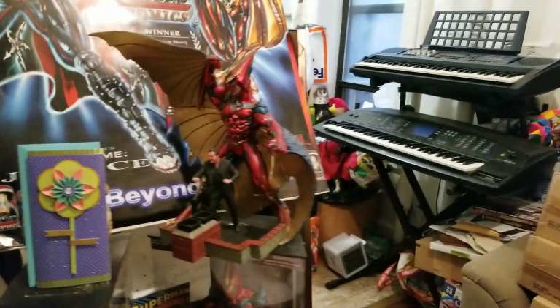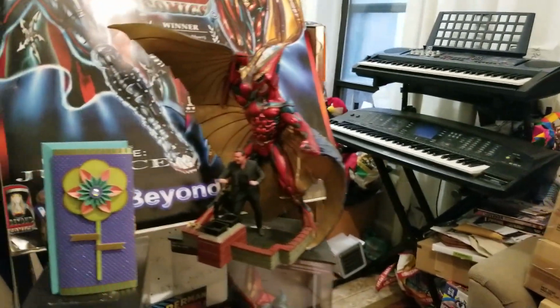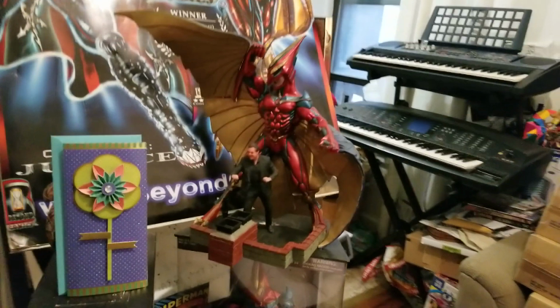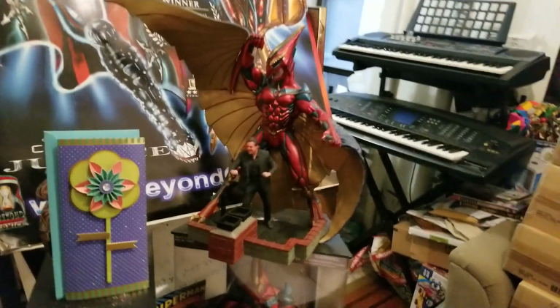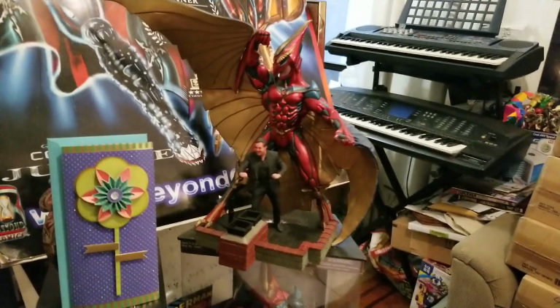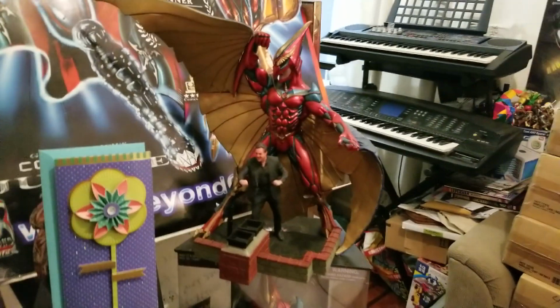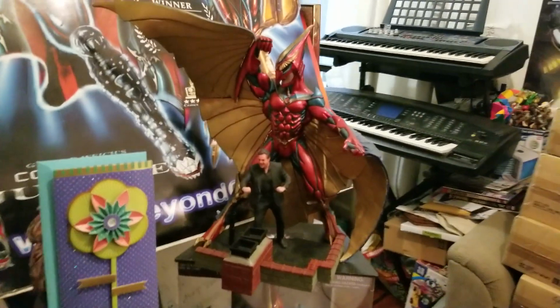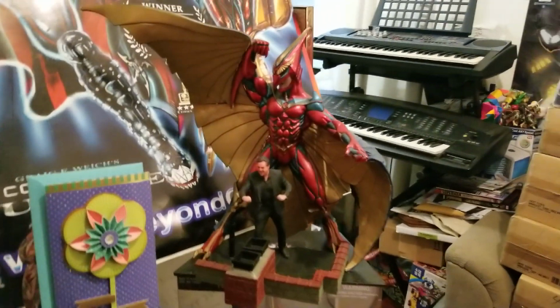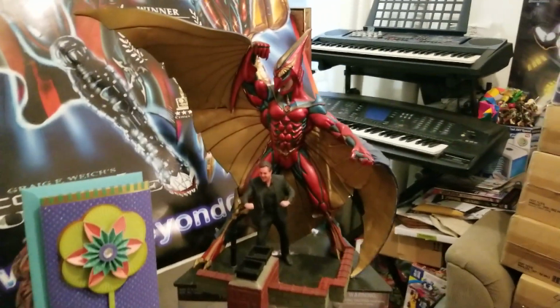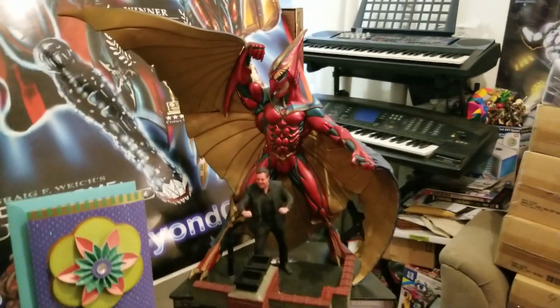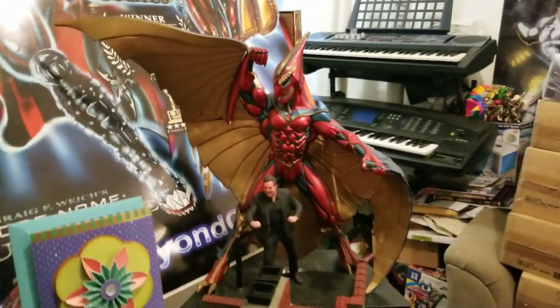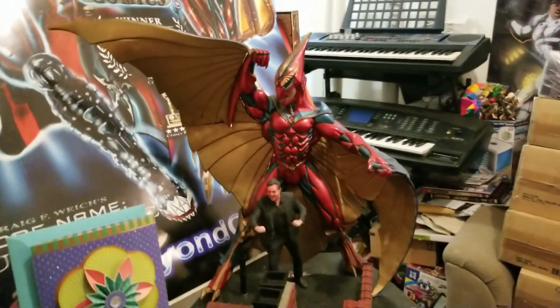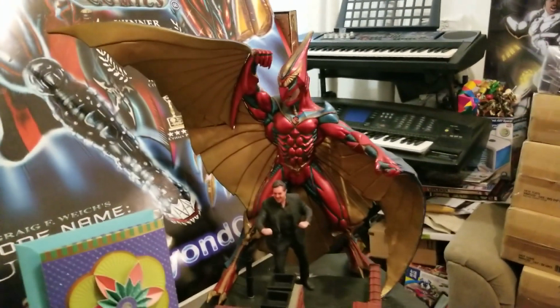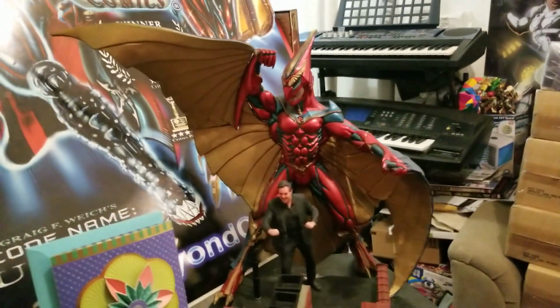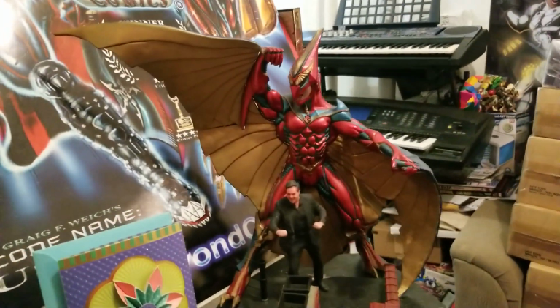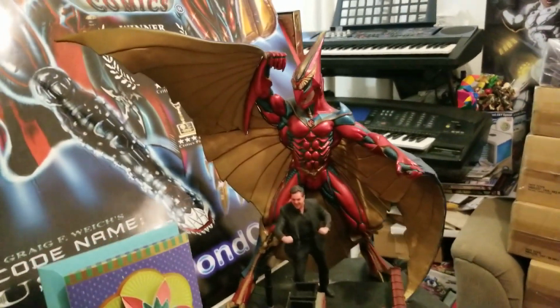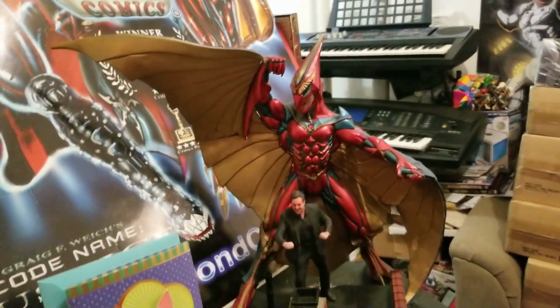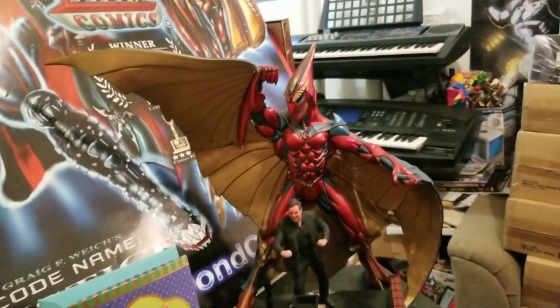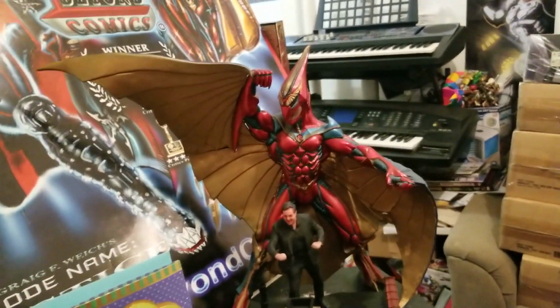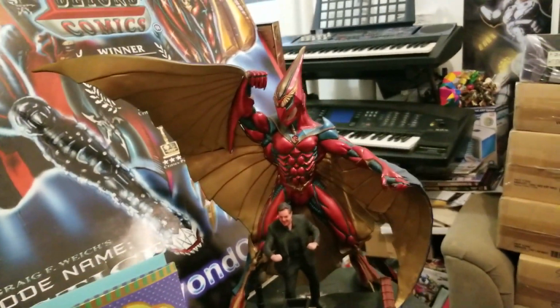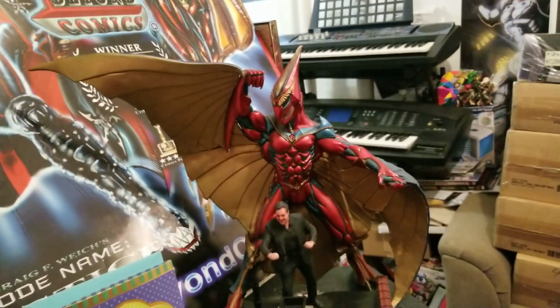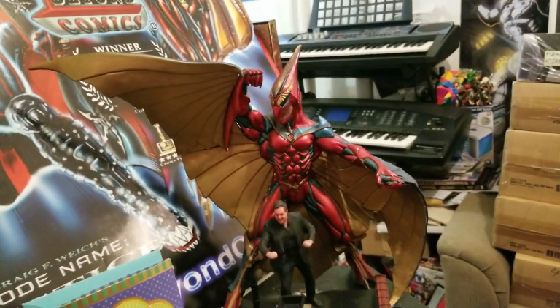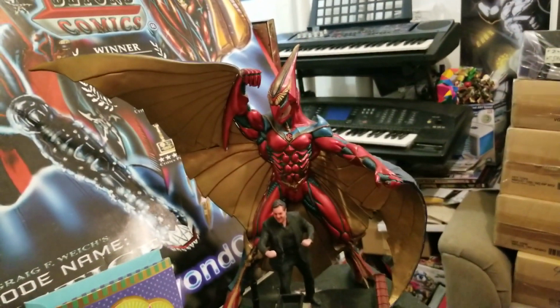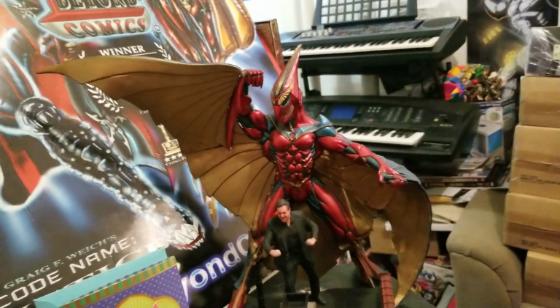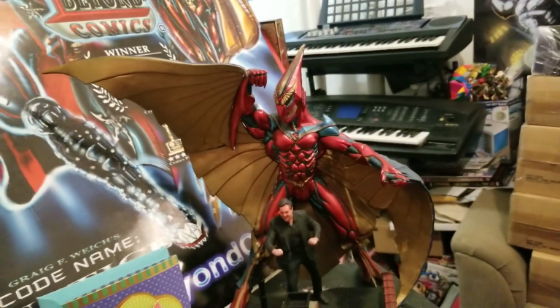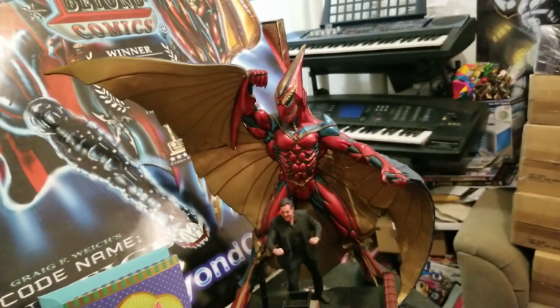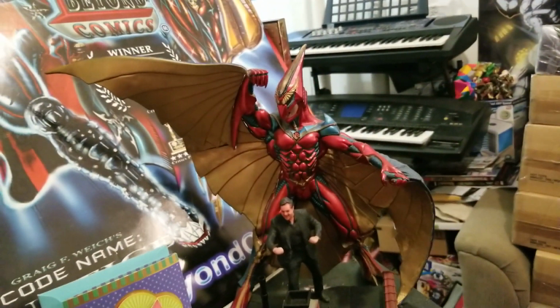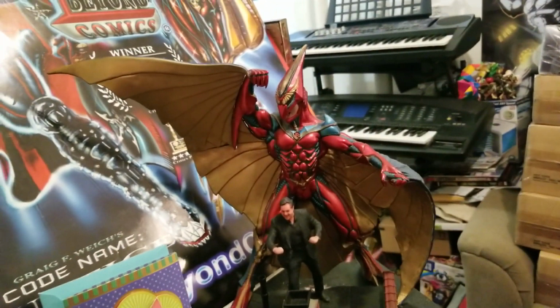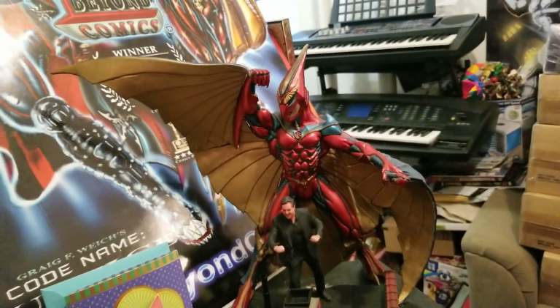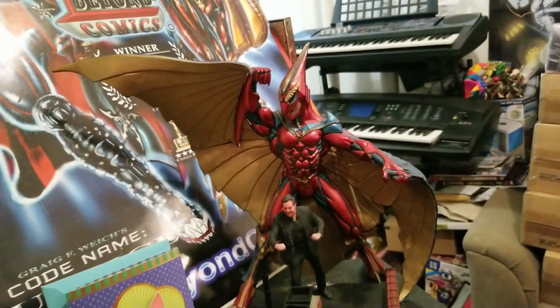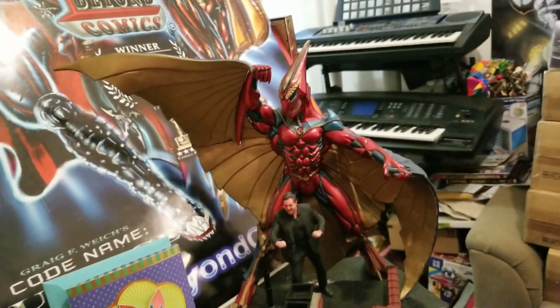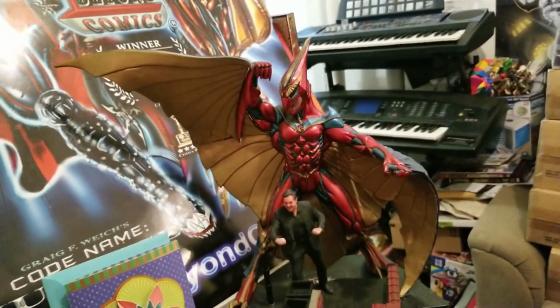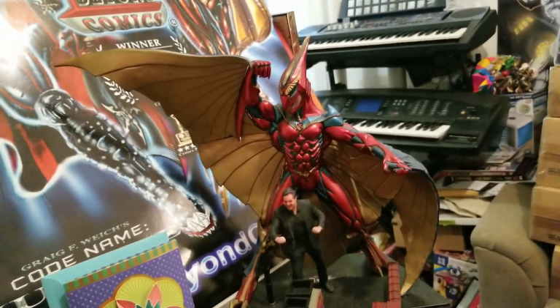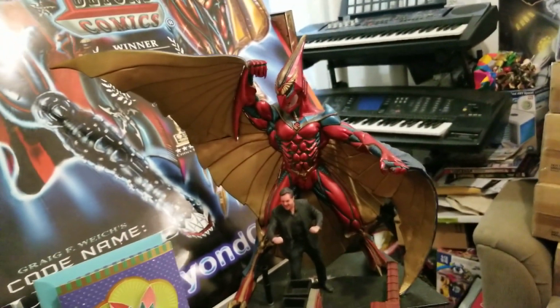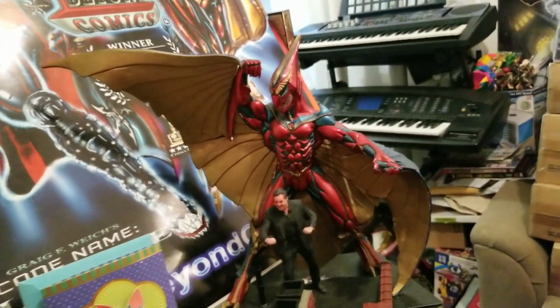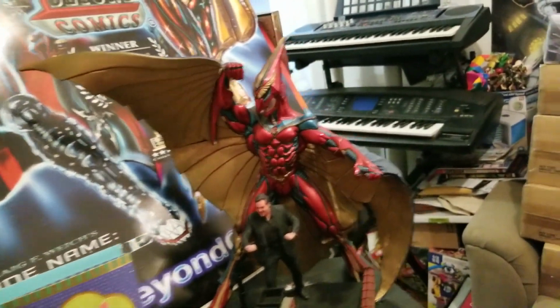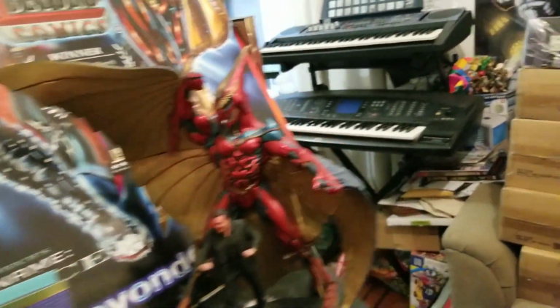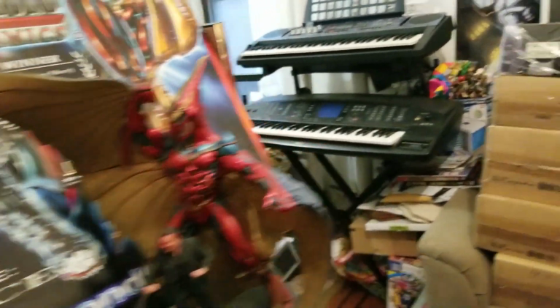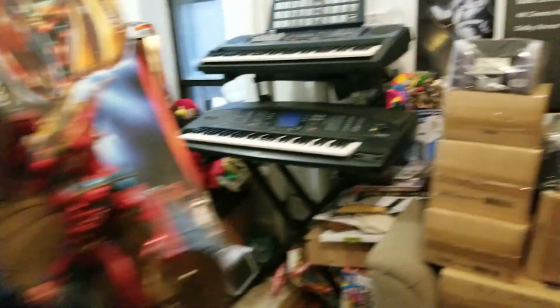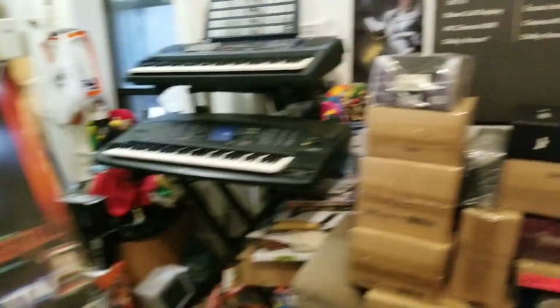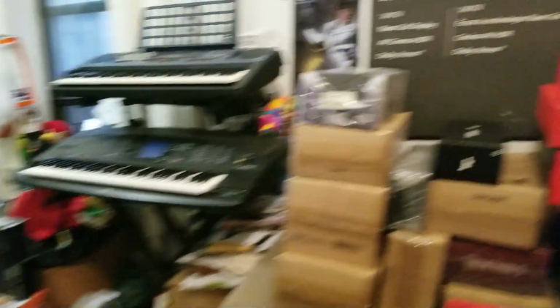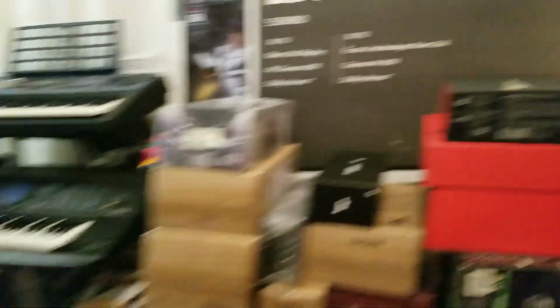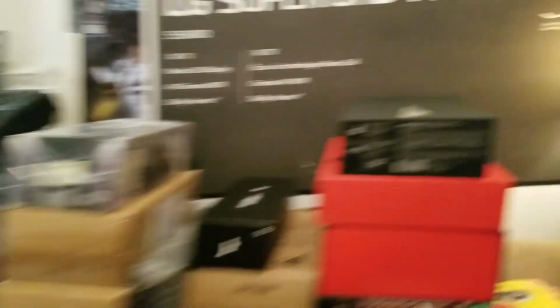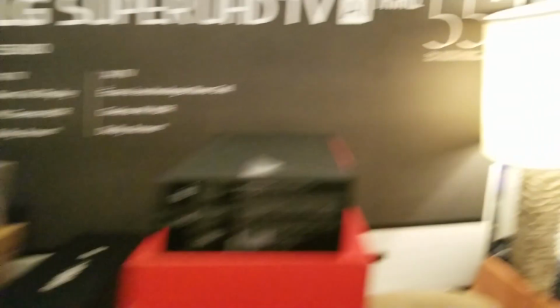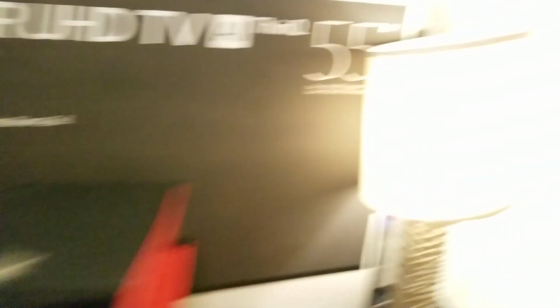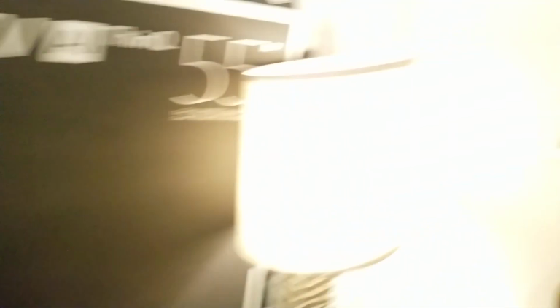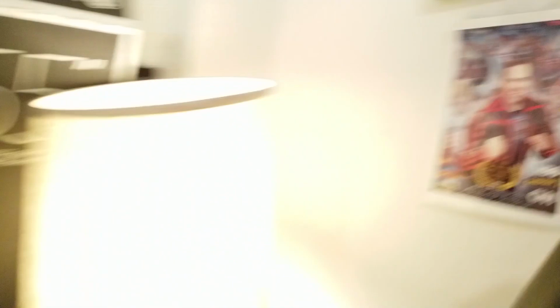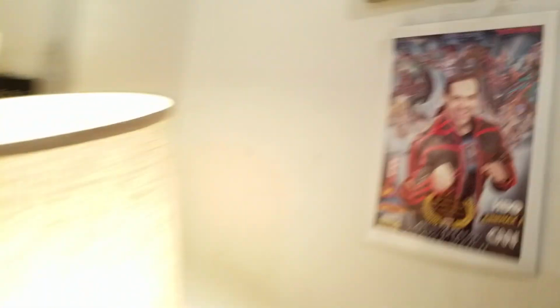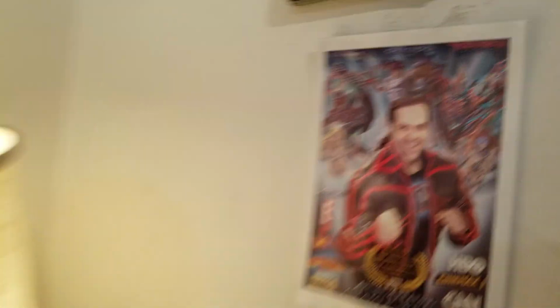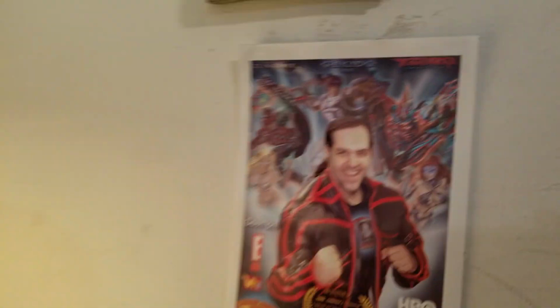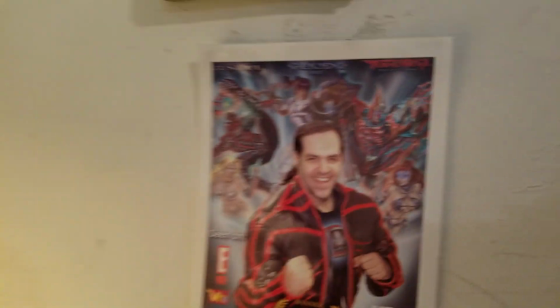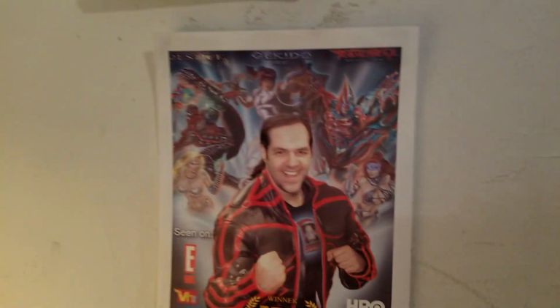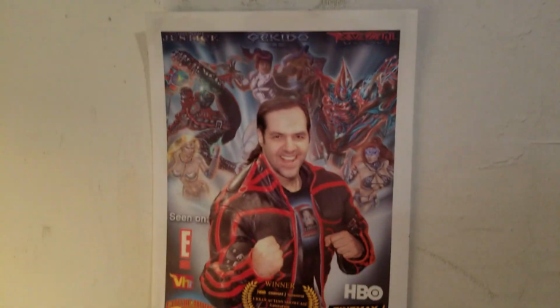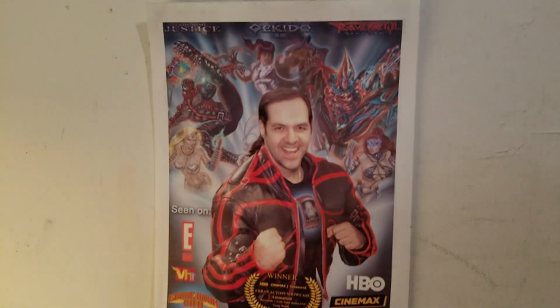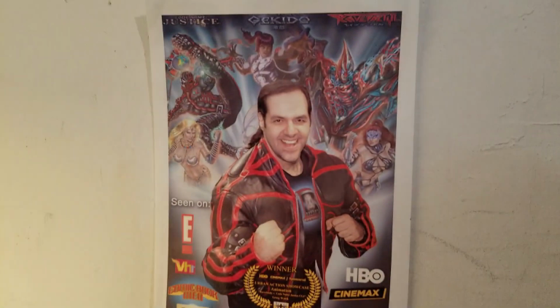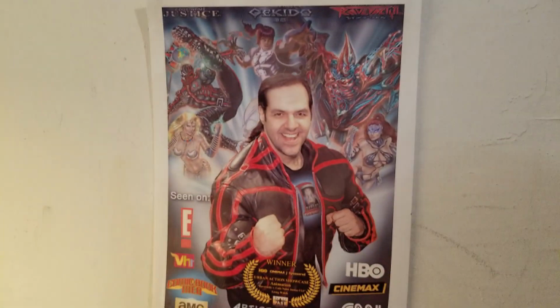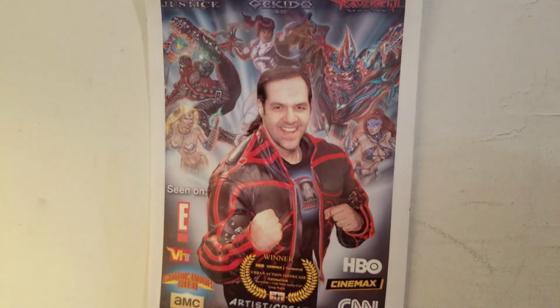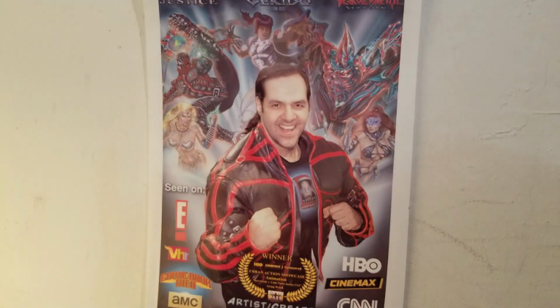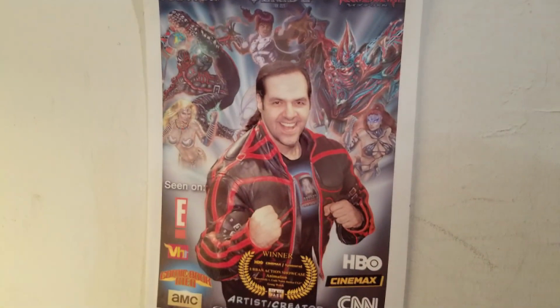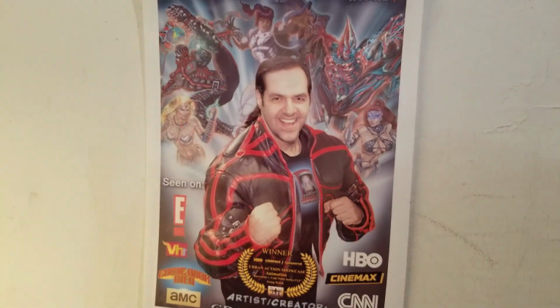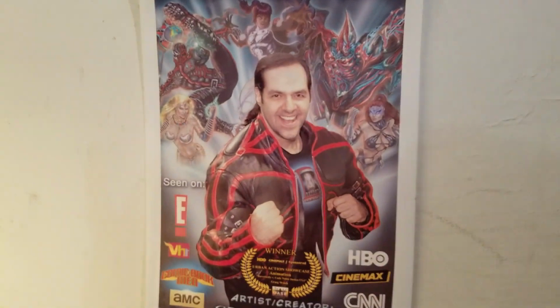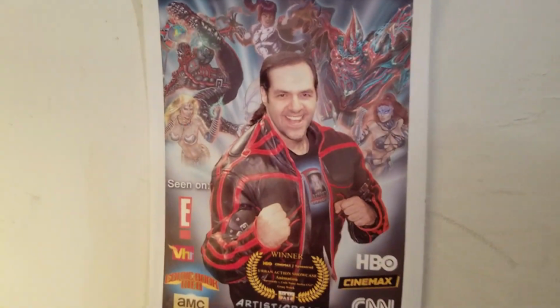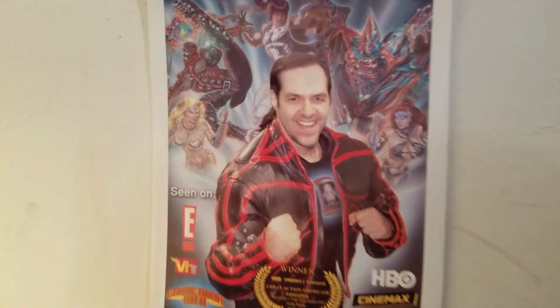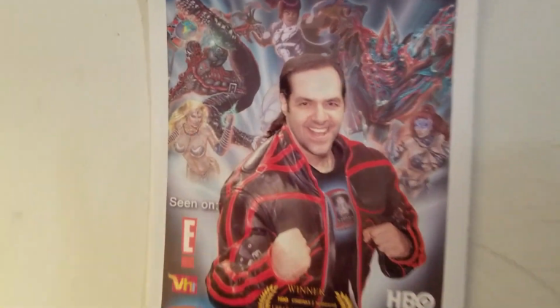Check it out at BeyondComics.tv. And make sure to subscribe and follow for updates. And as they say in comic books — to be continued. Peace.